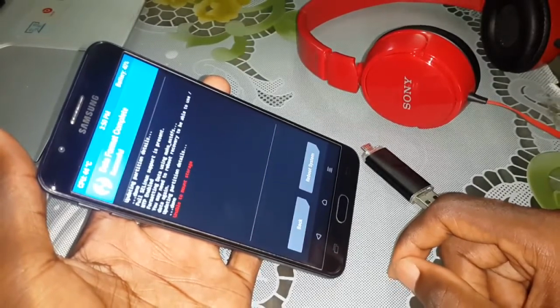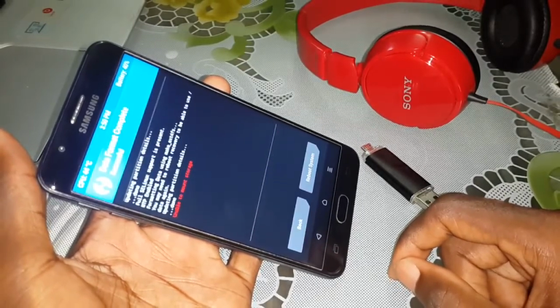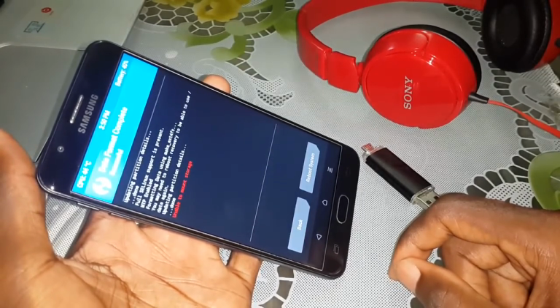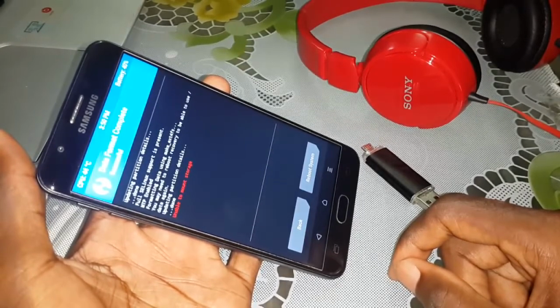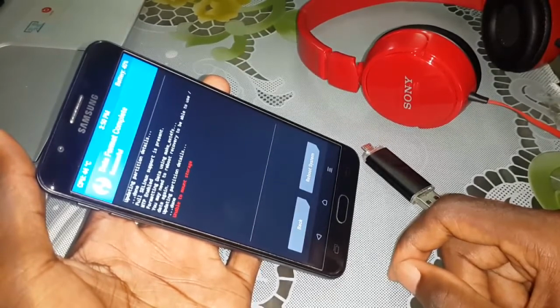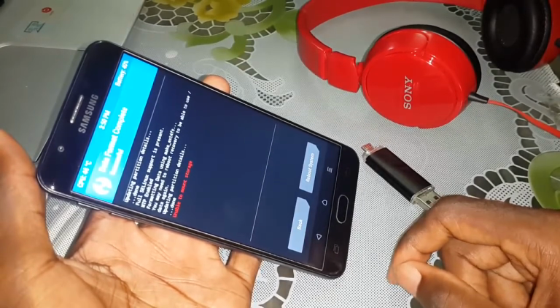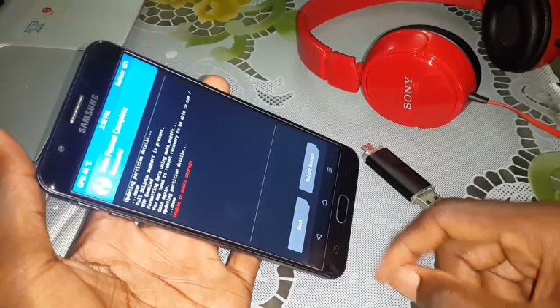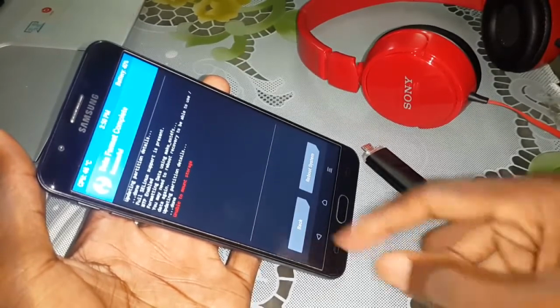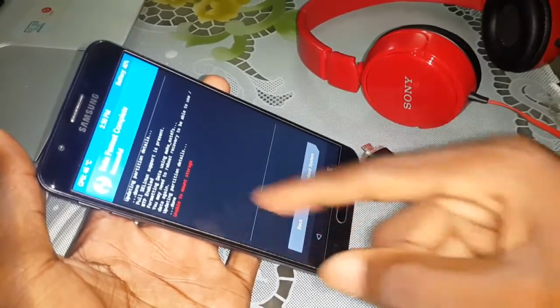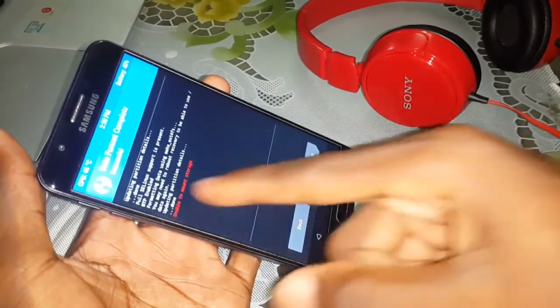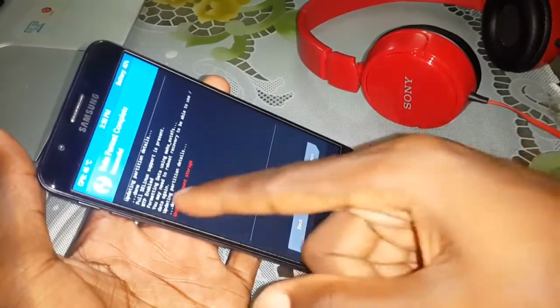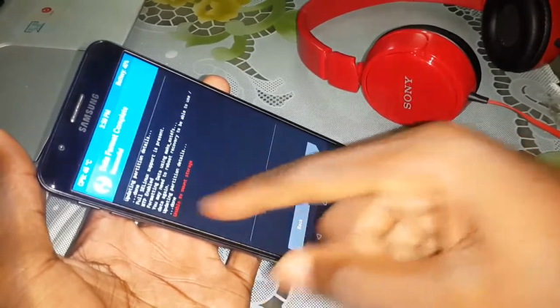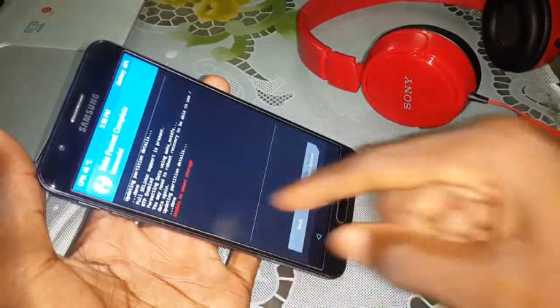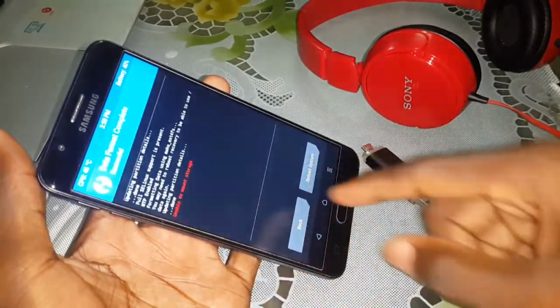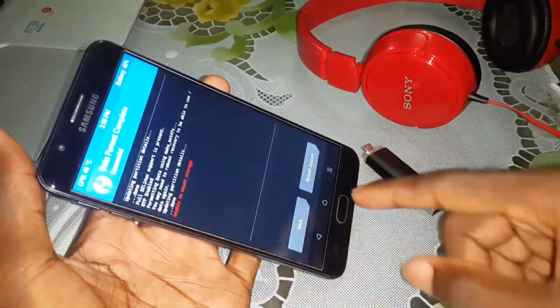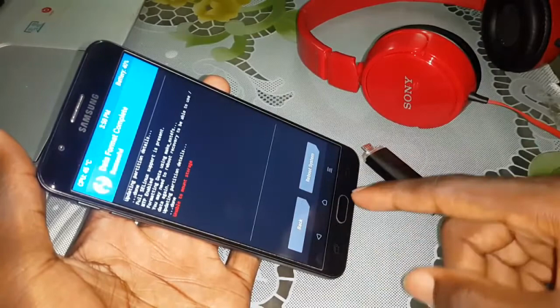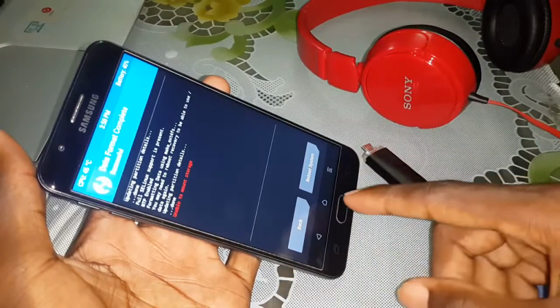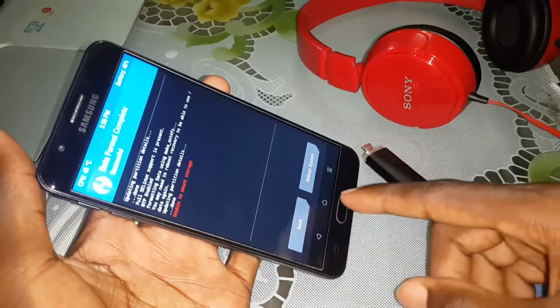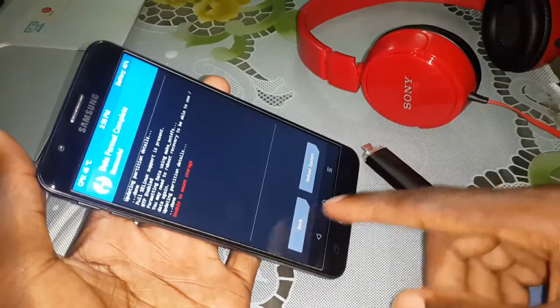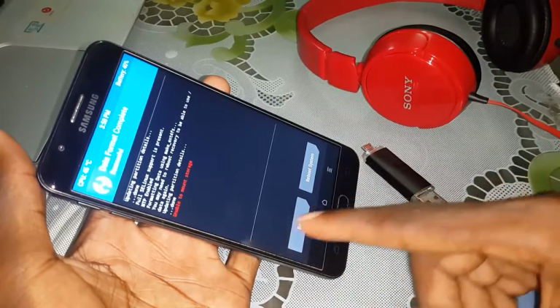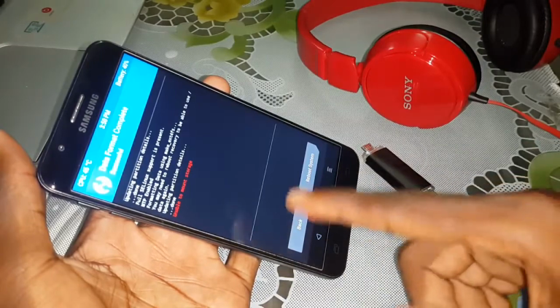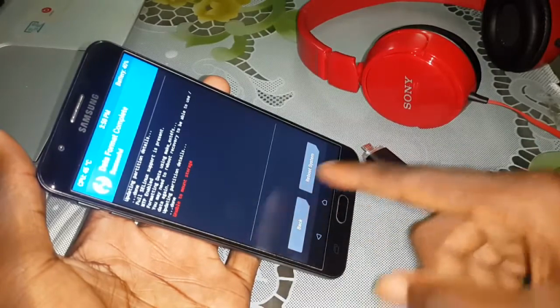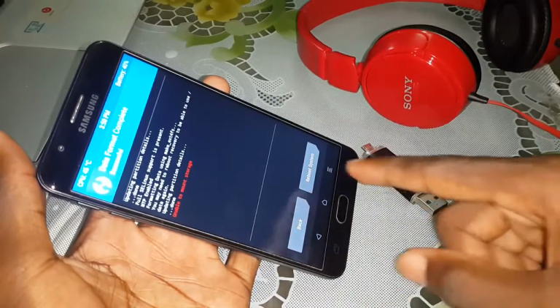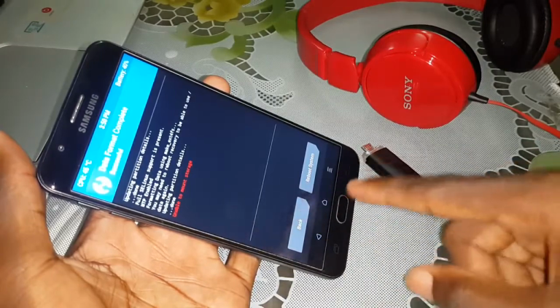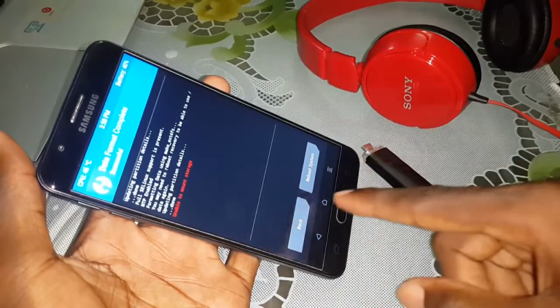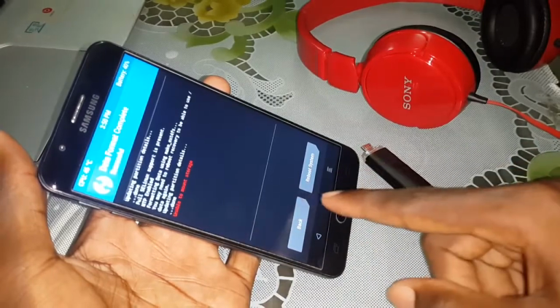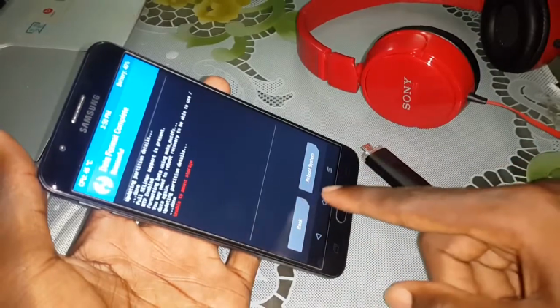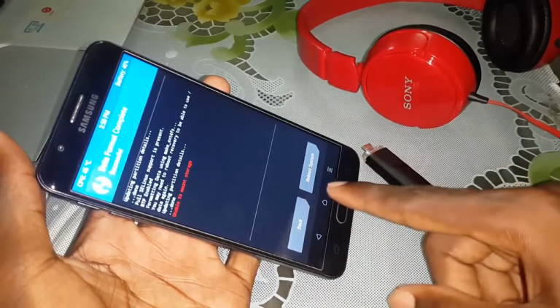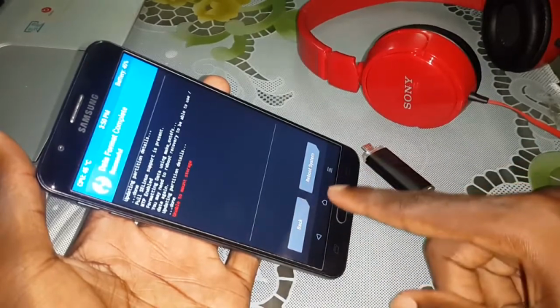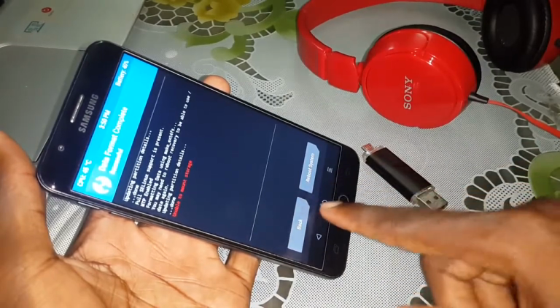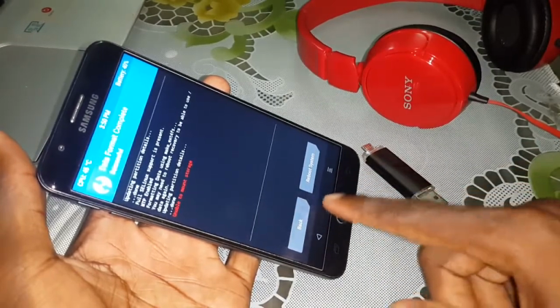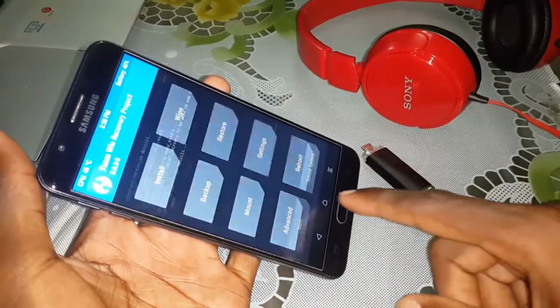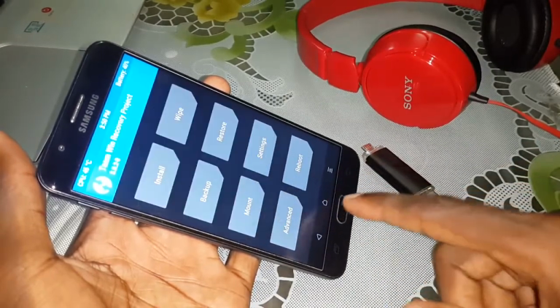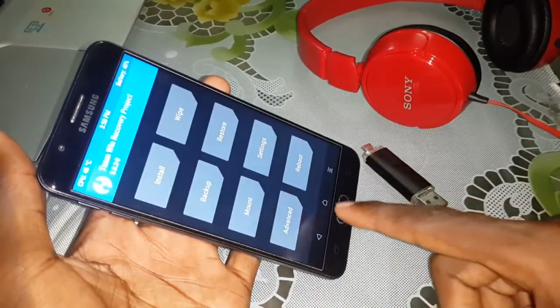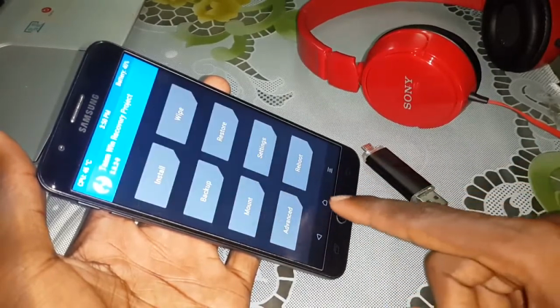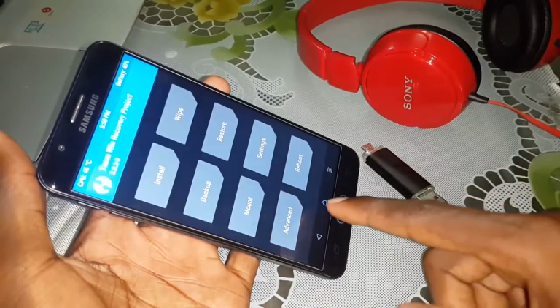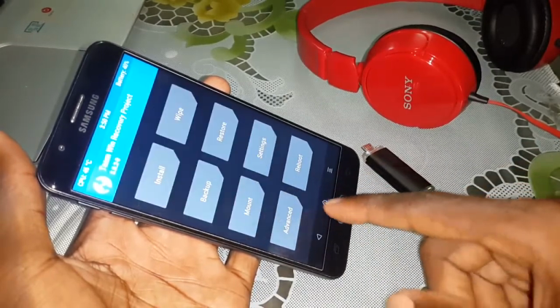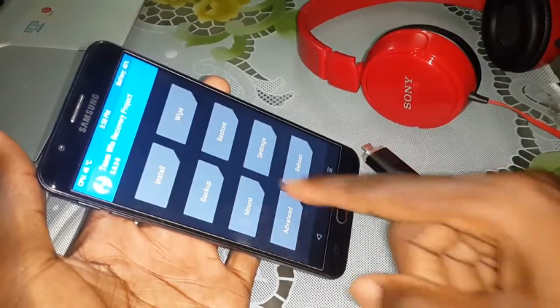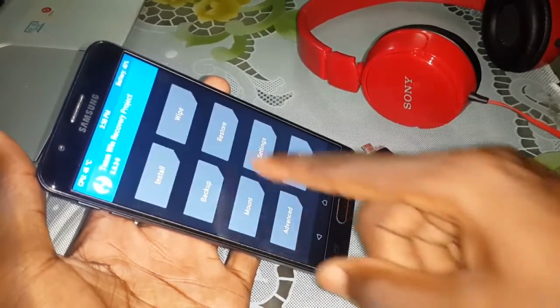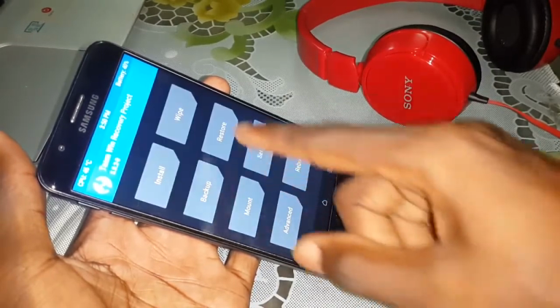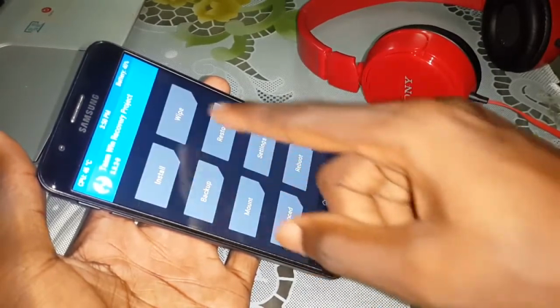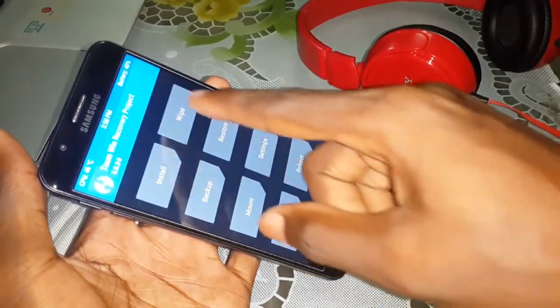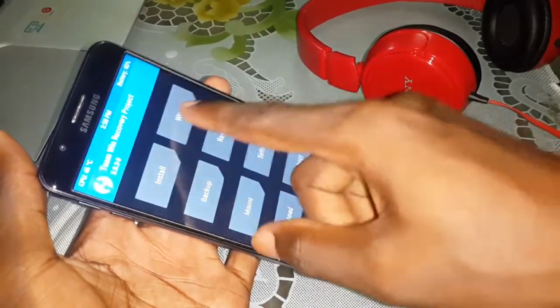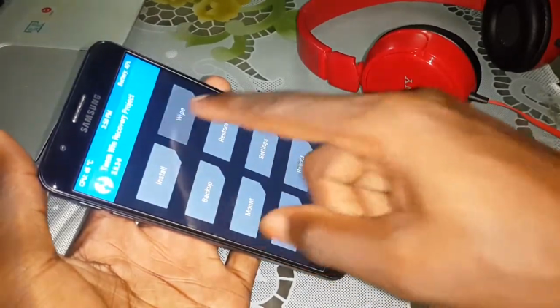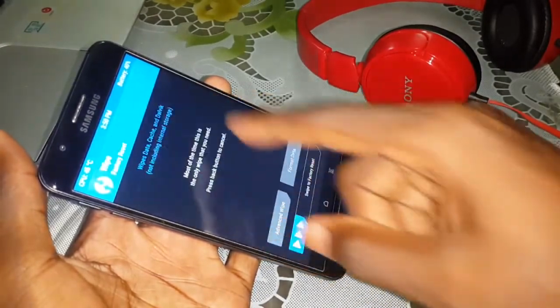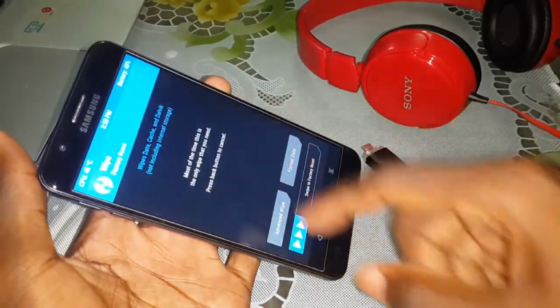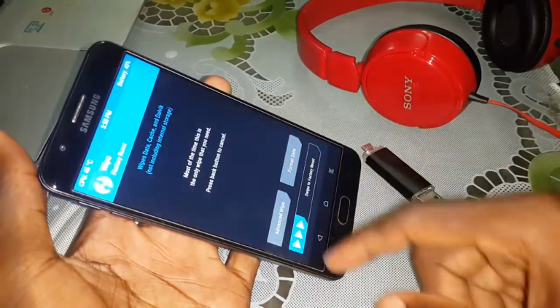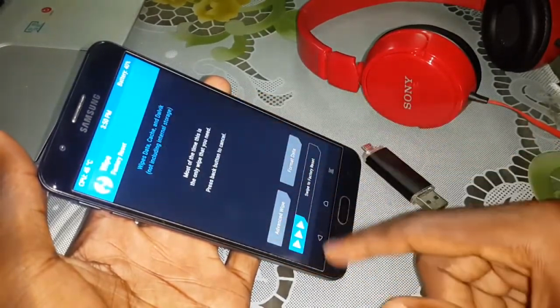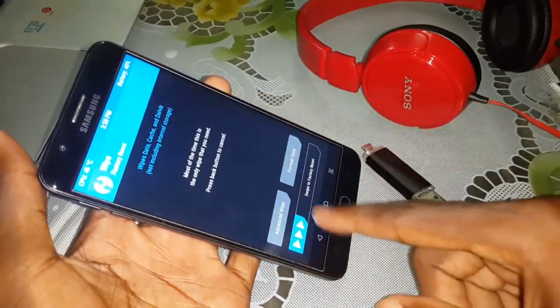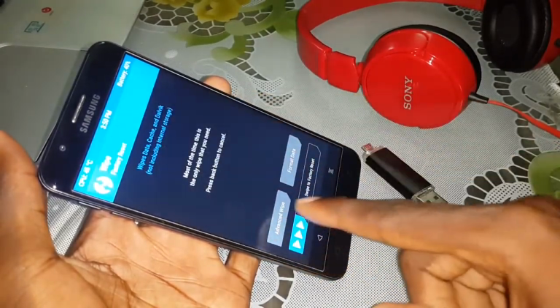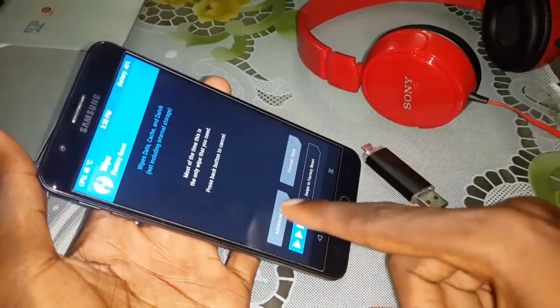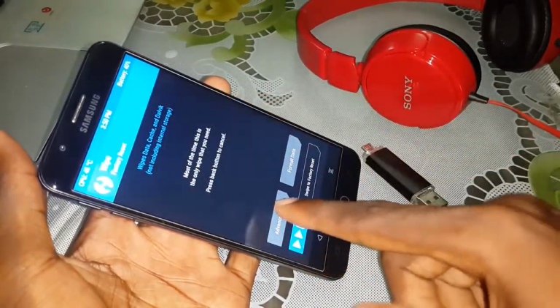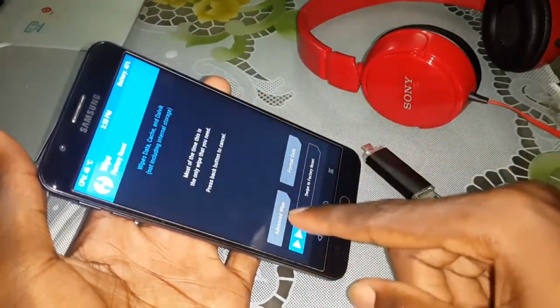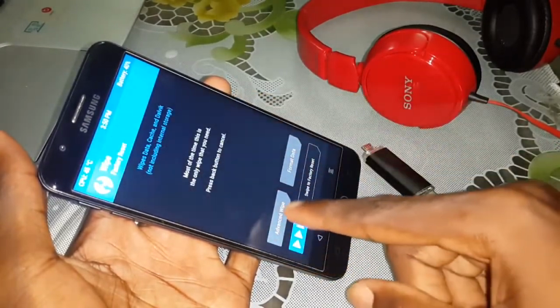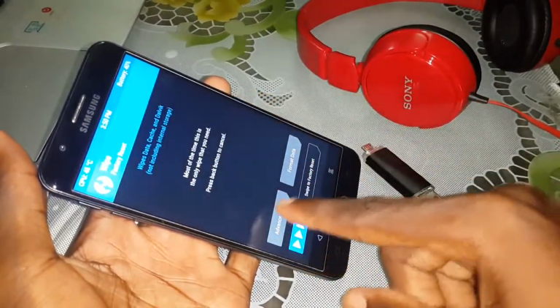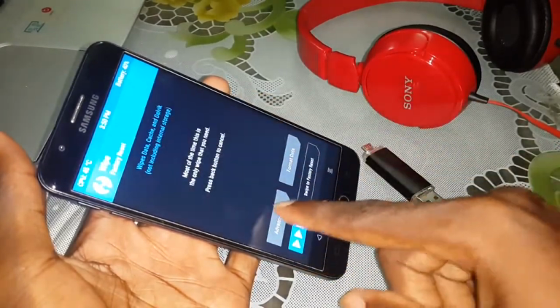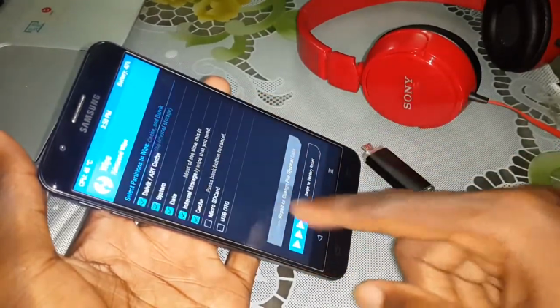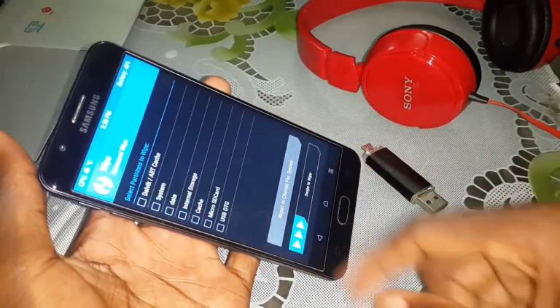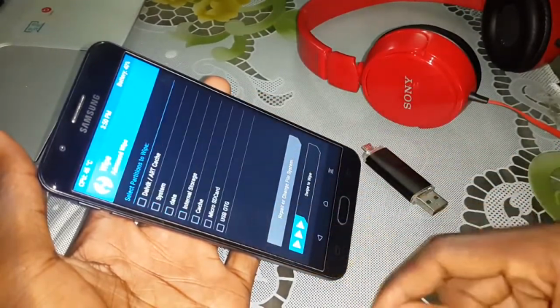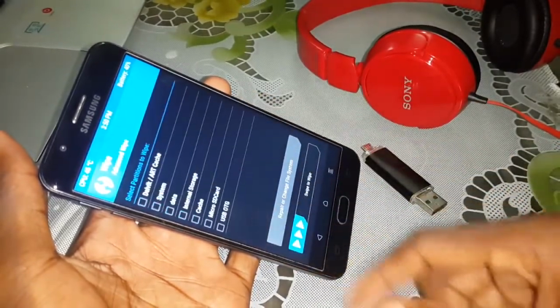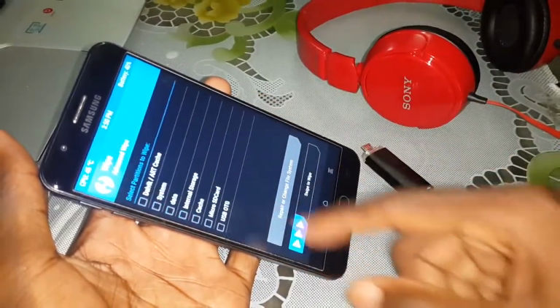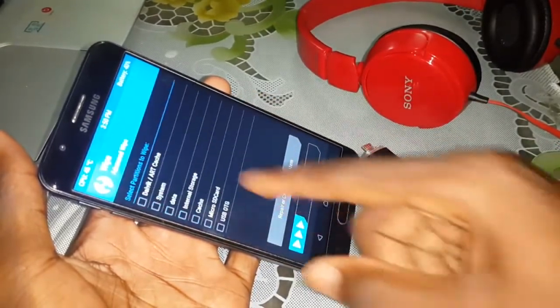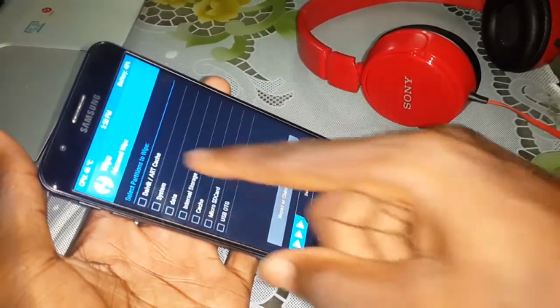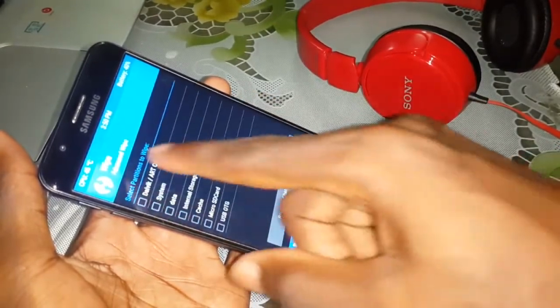Done. Multi storage. Go back, come here. Click on Wipe, then click on Advanced Wipe.